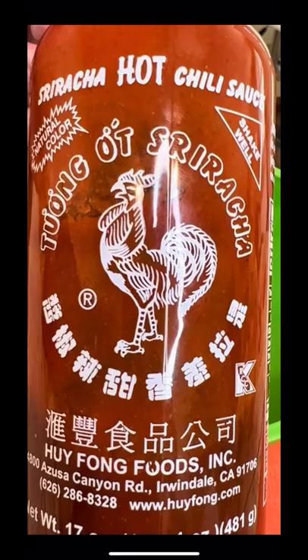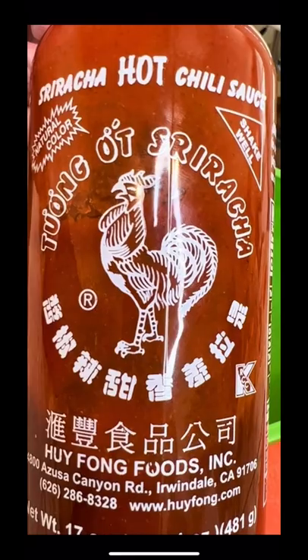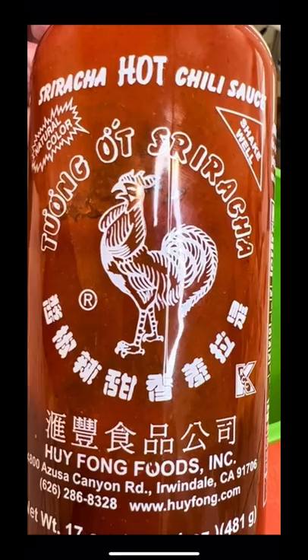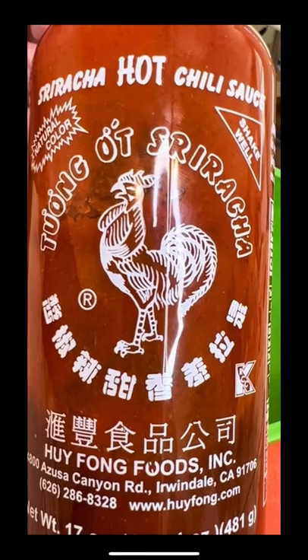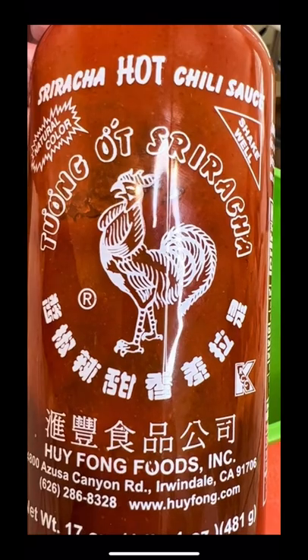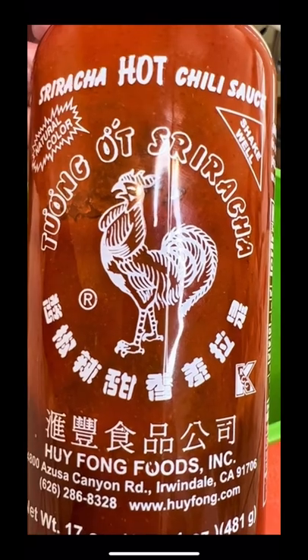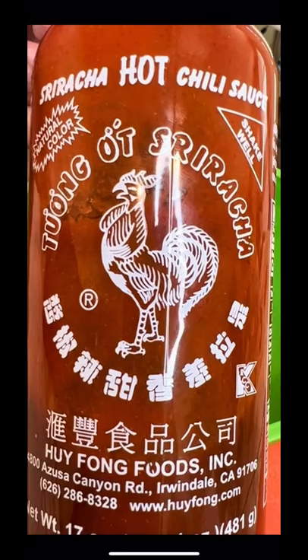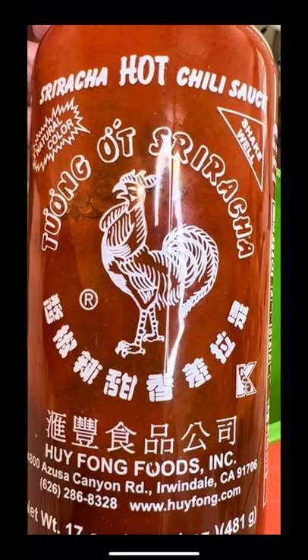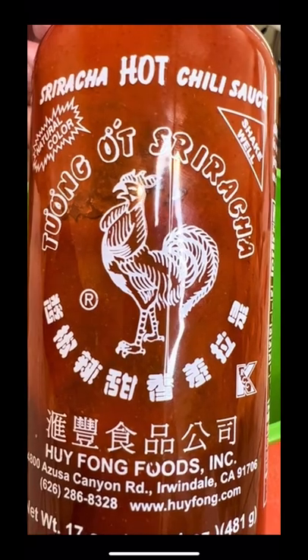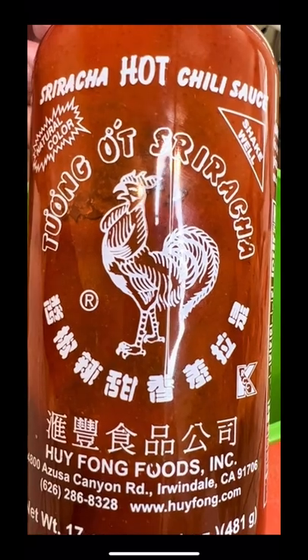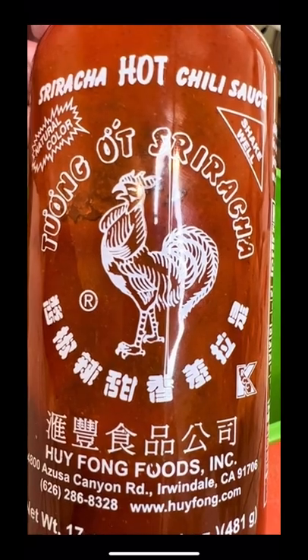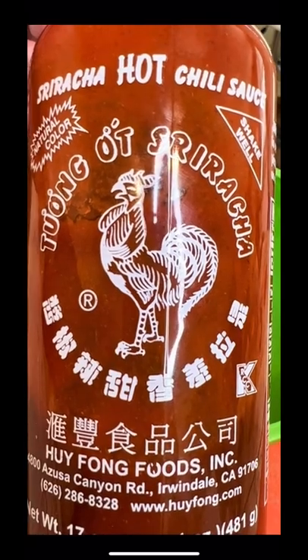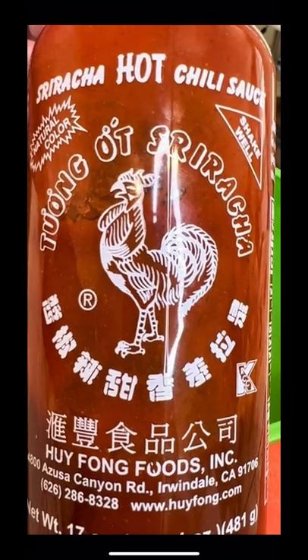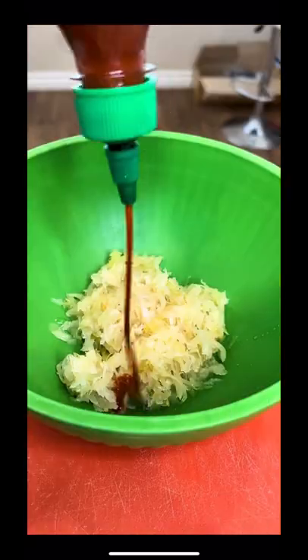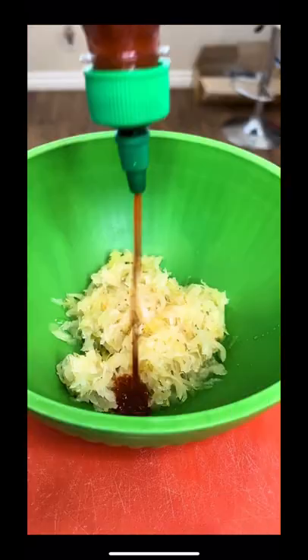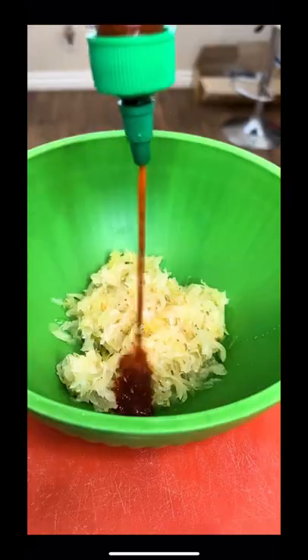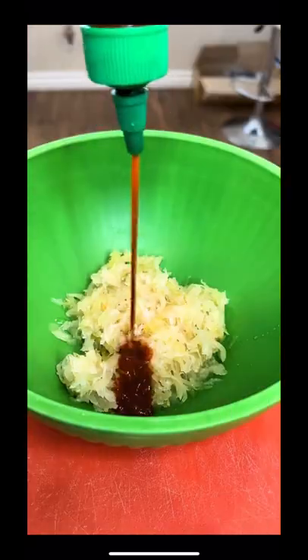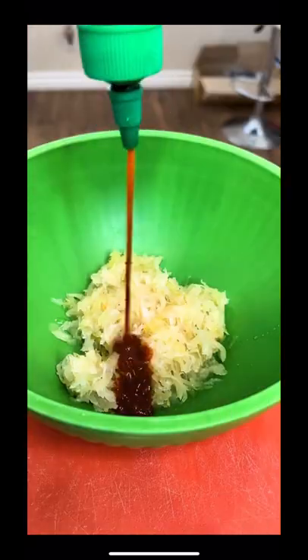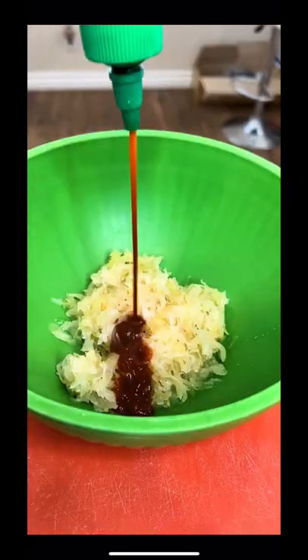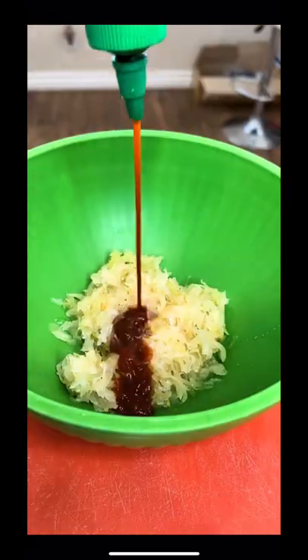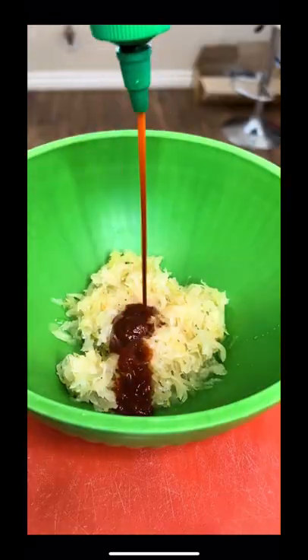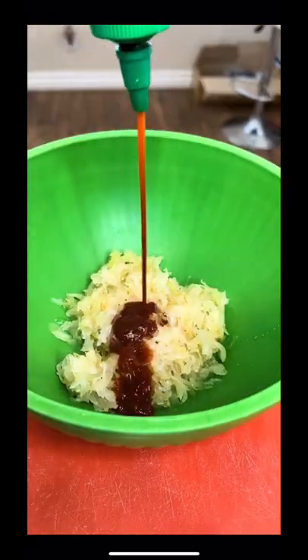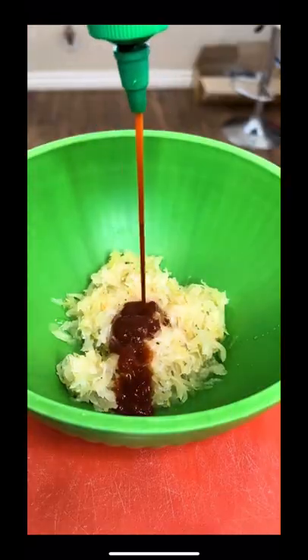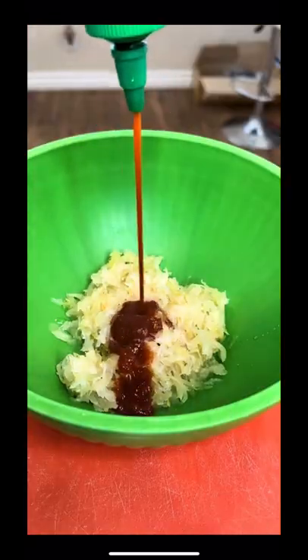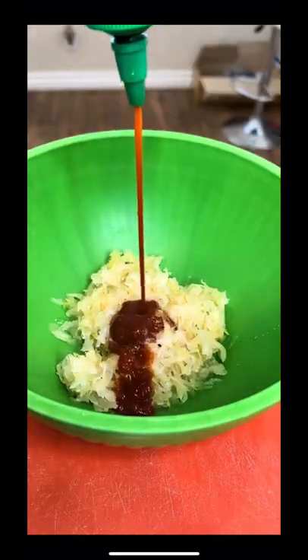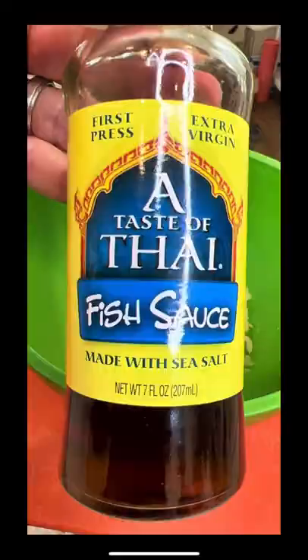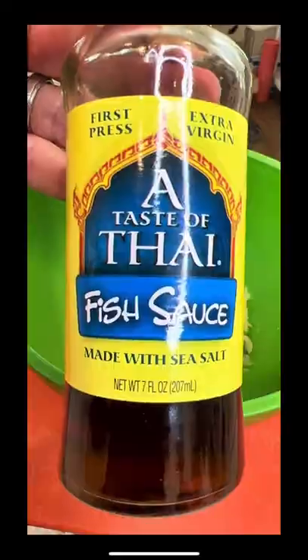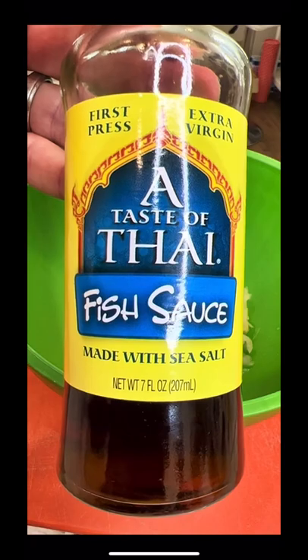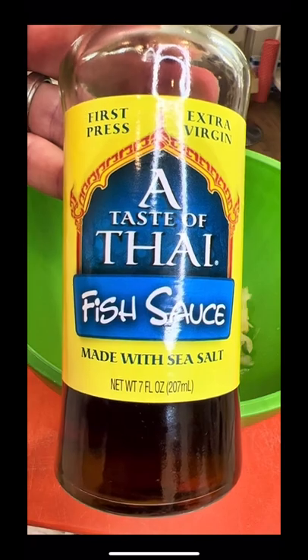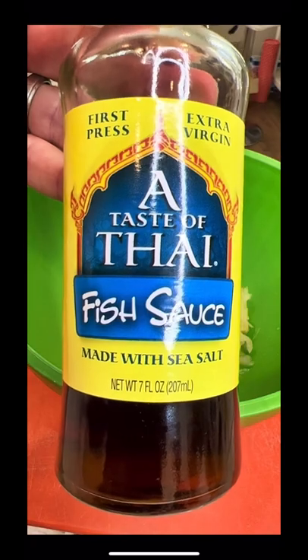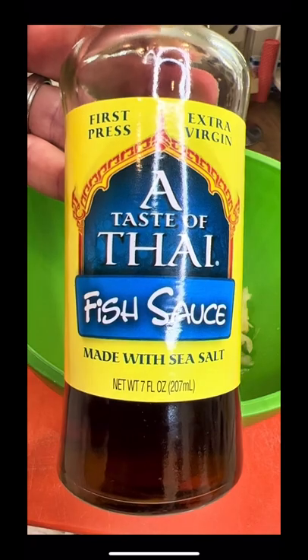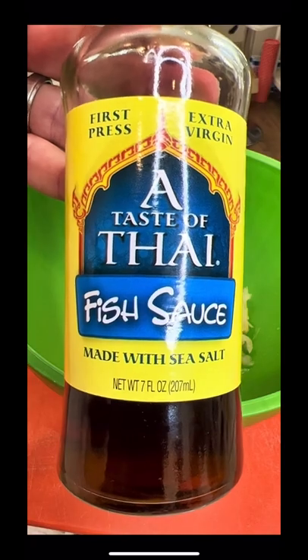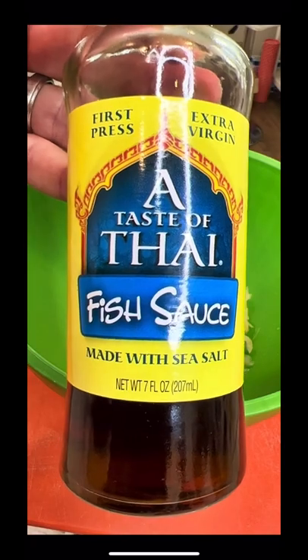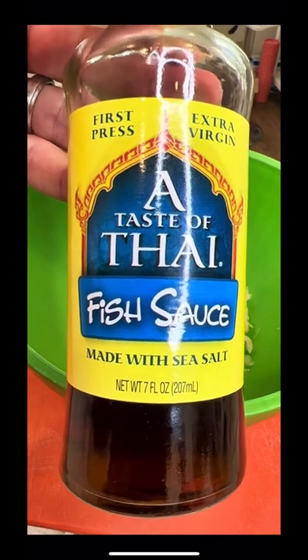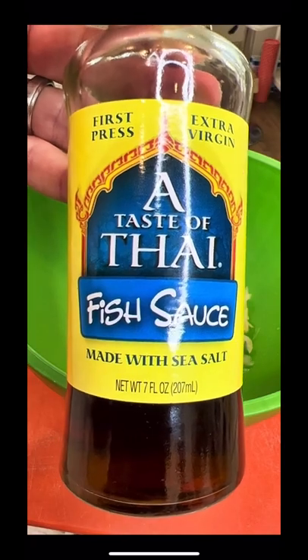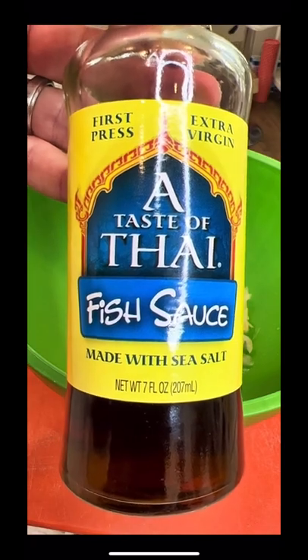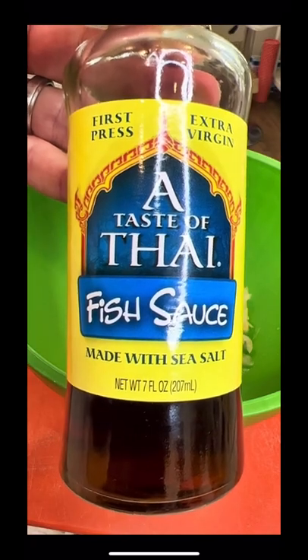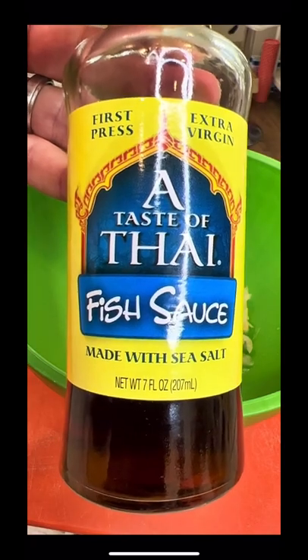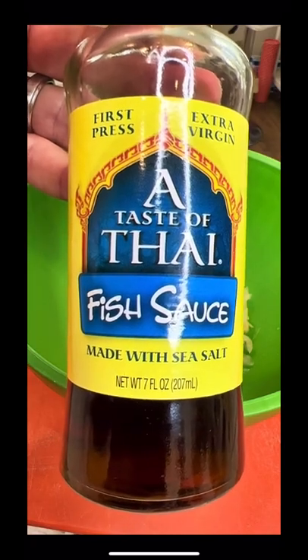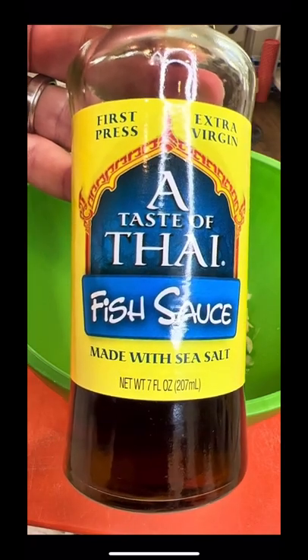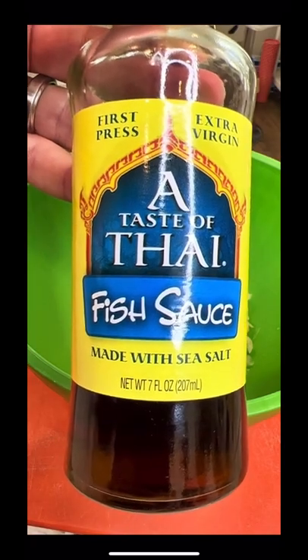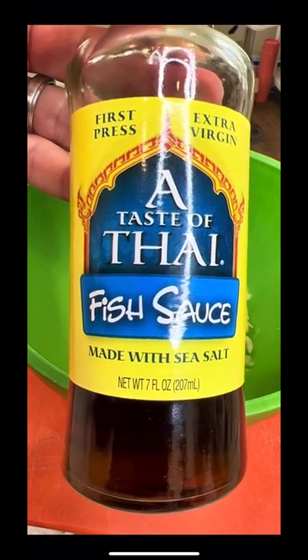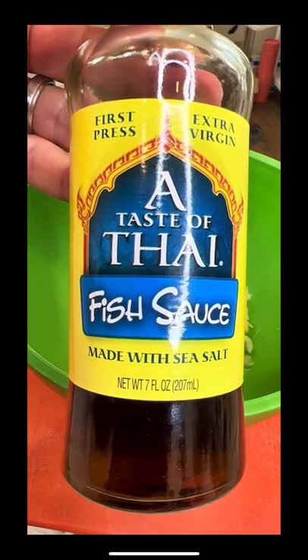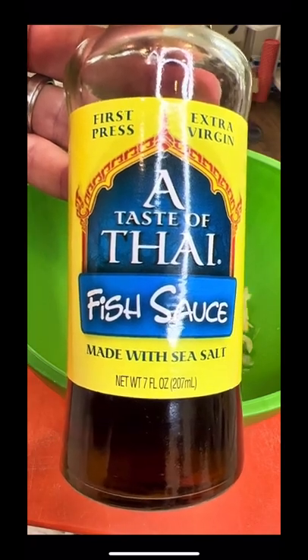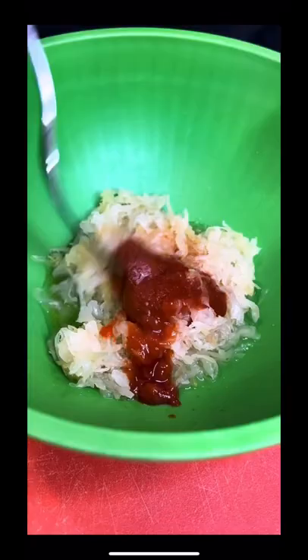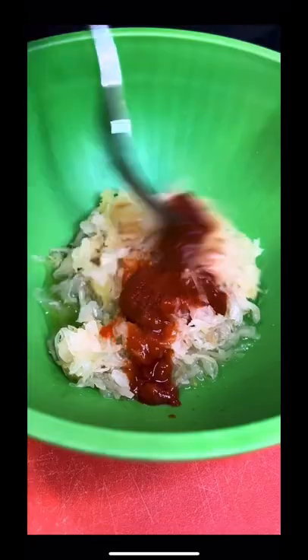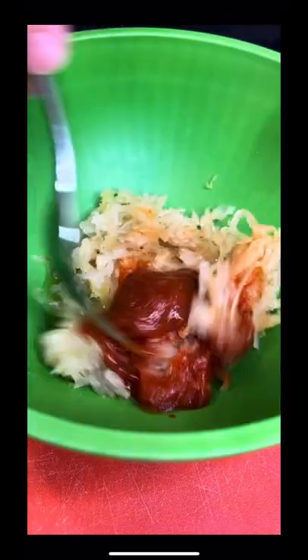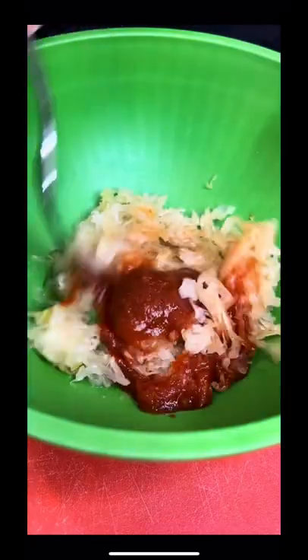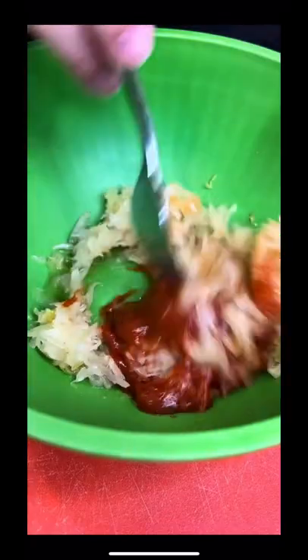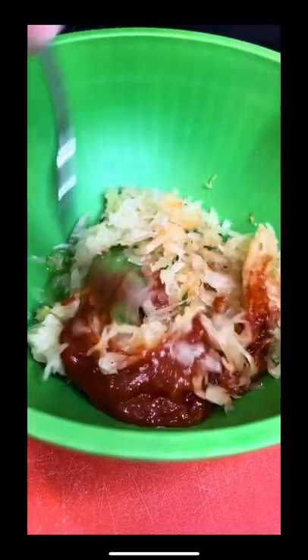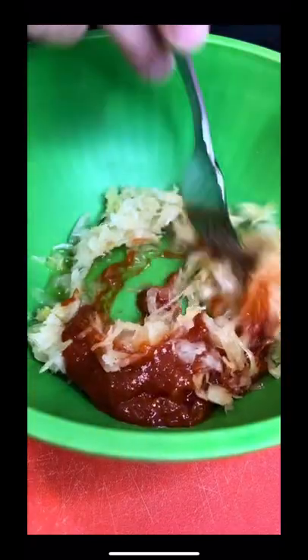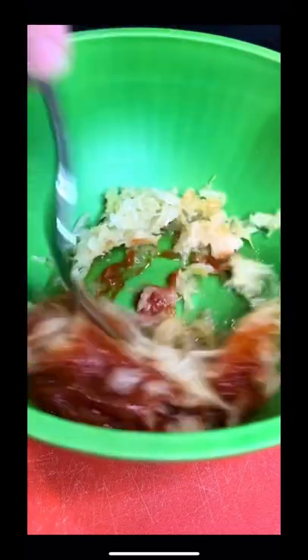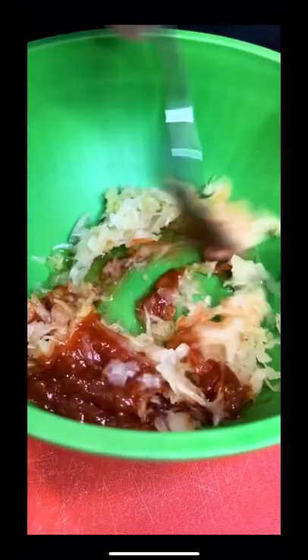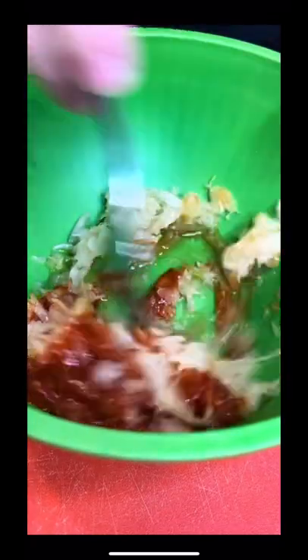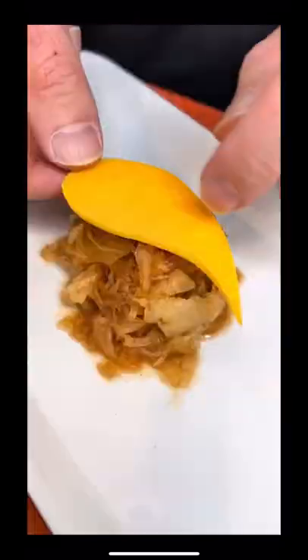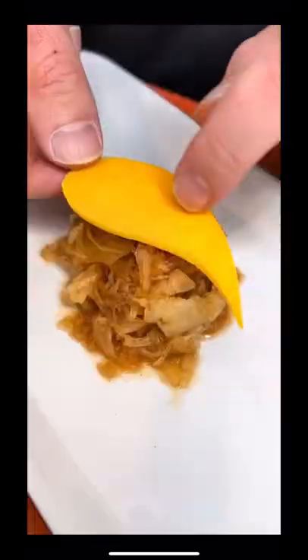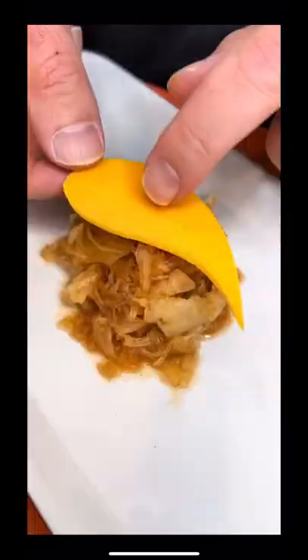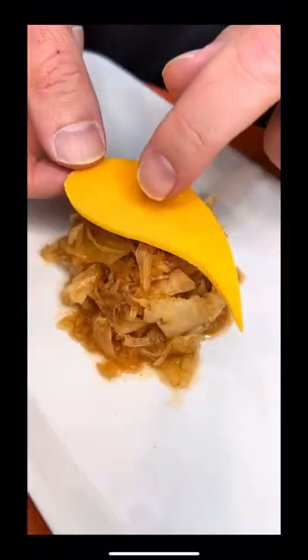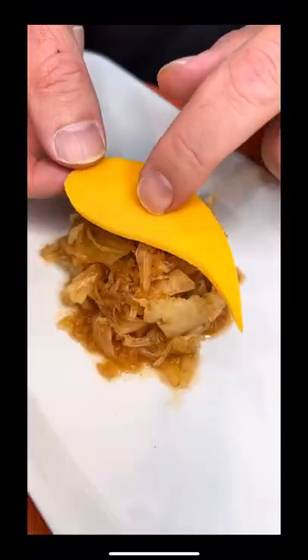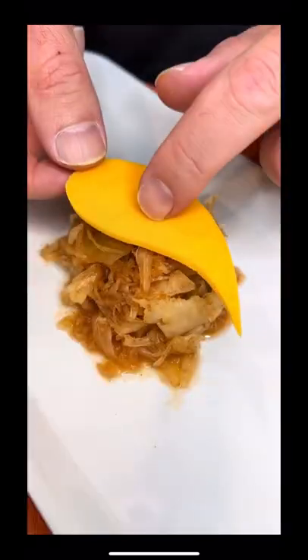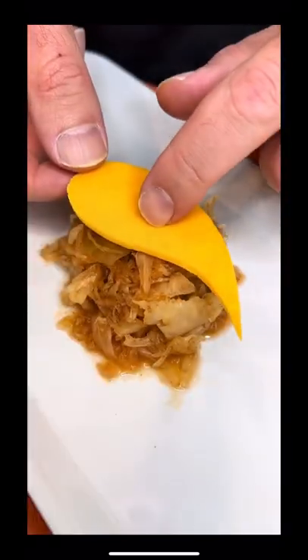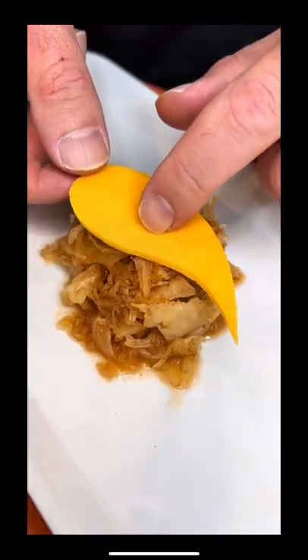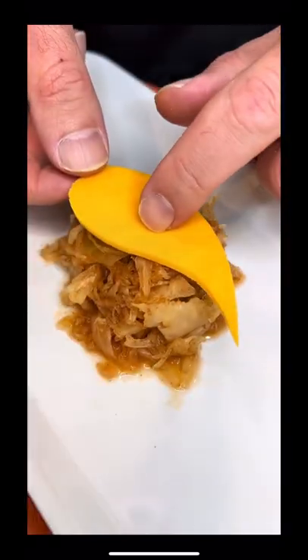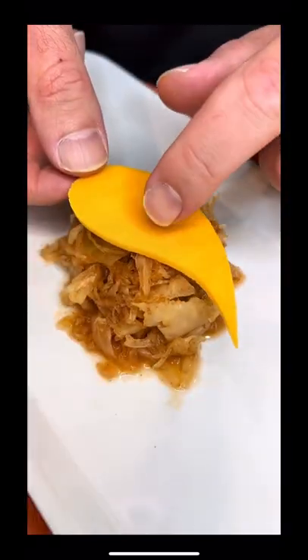Then add traditional Korean sriracha and fish sauce. Stir vigorously and top with Korean cheese.